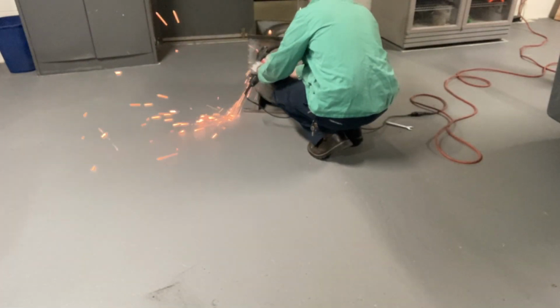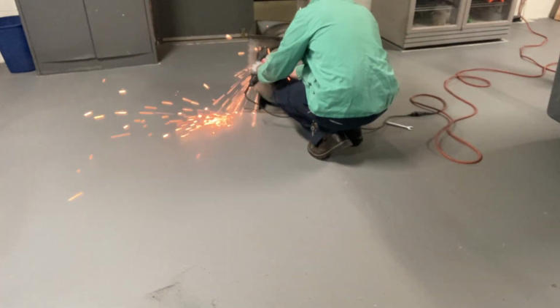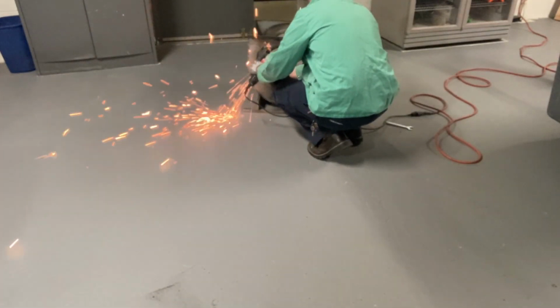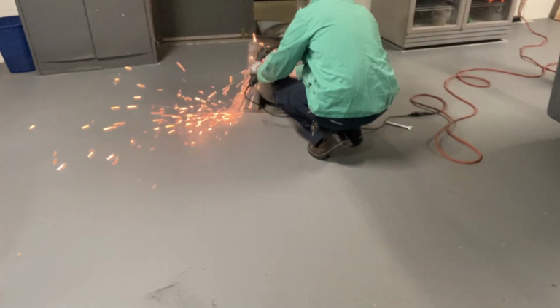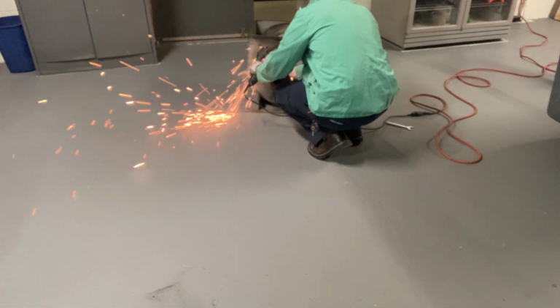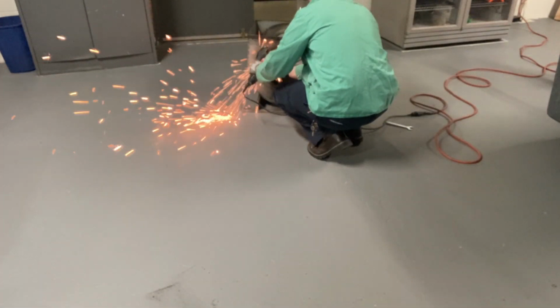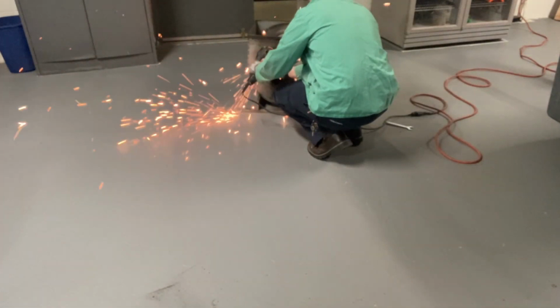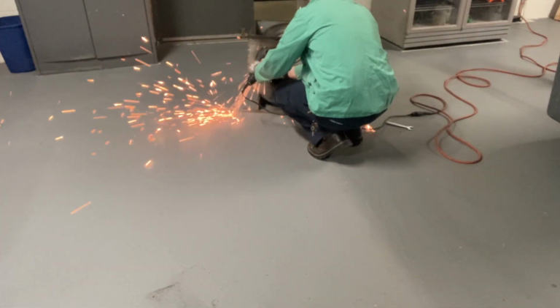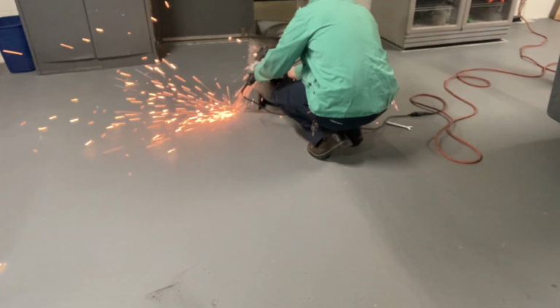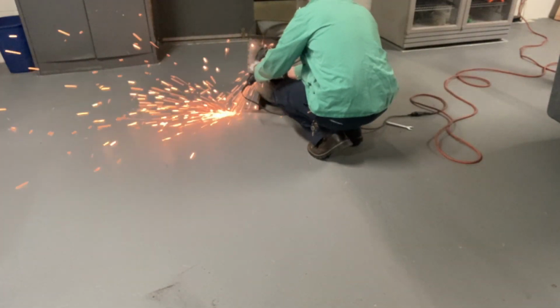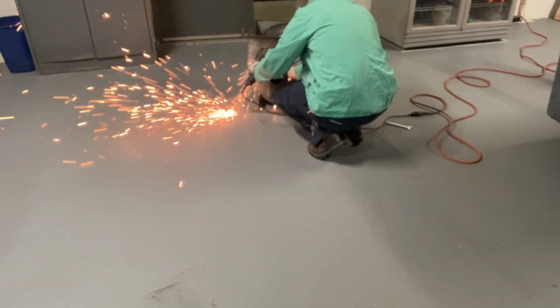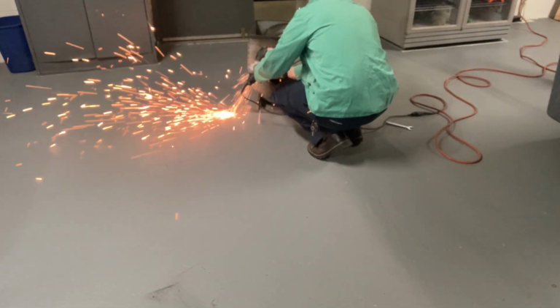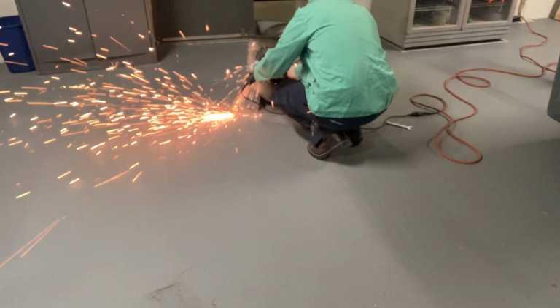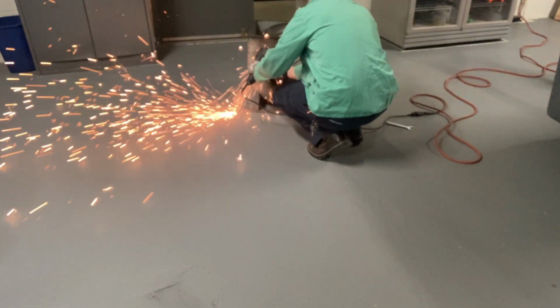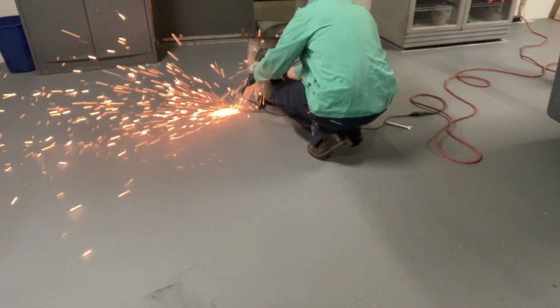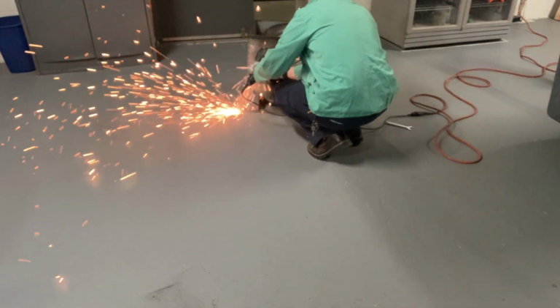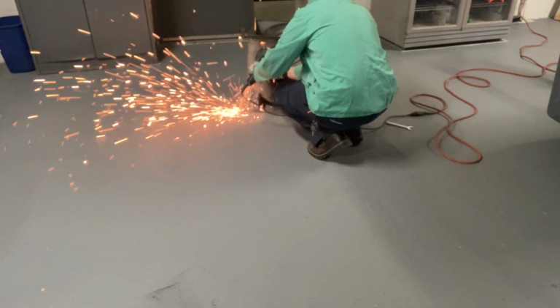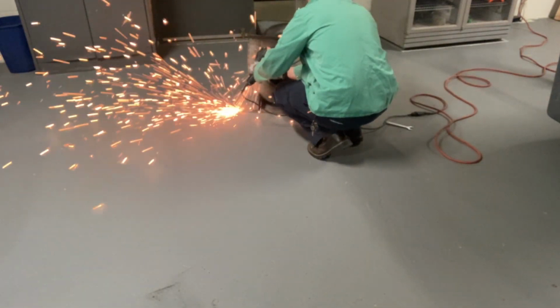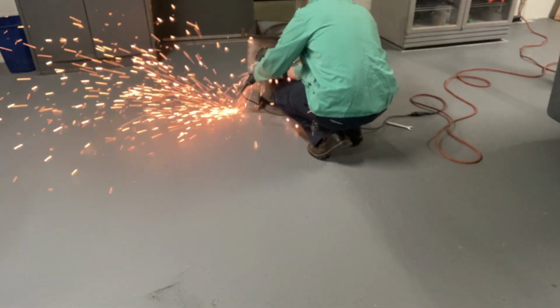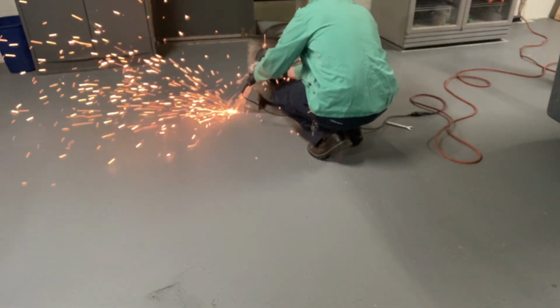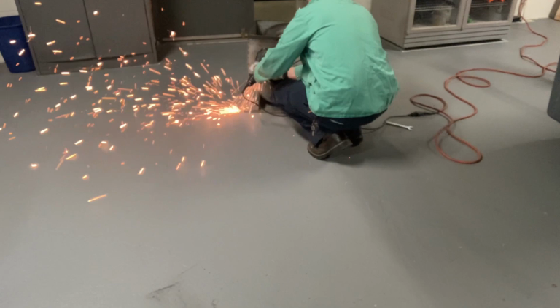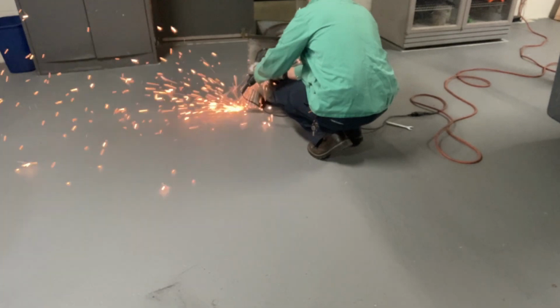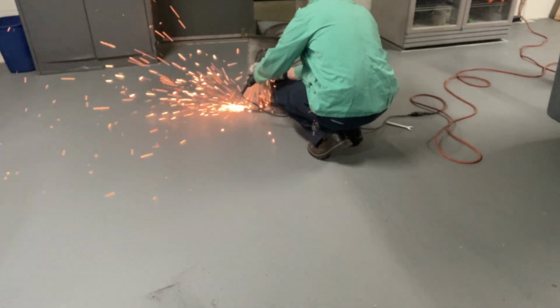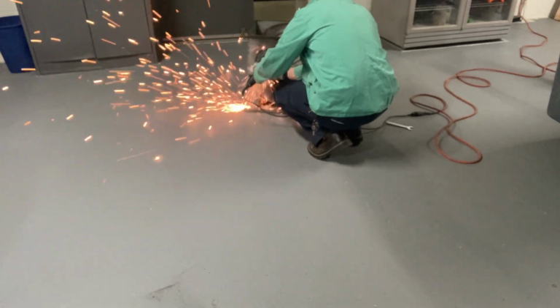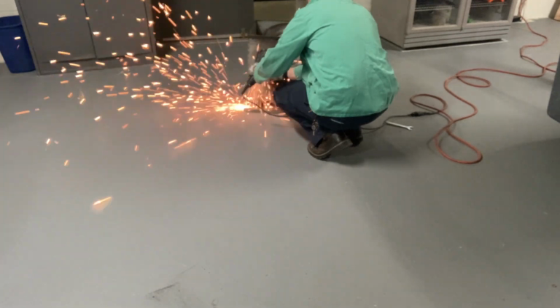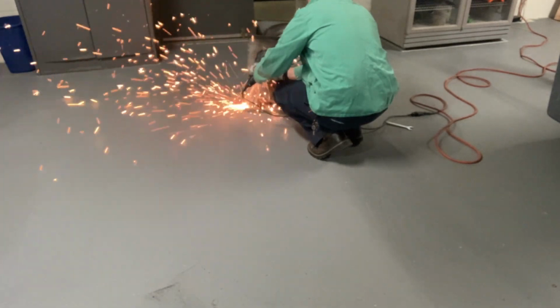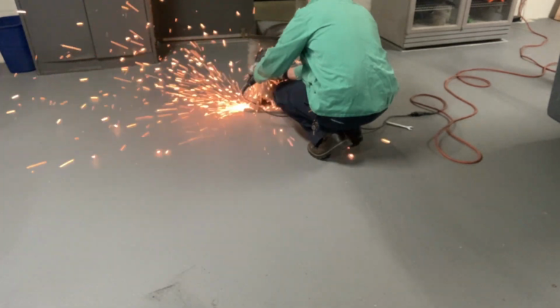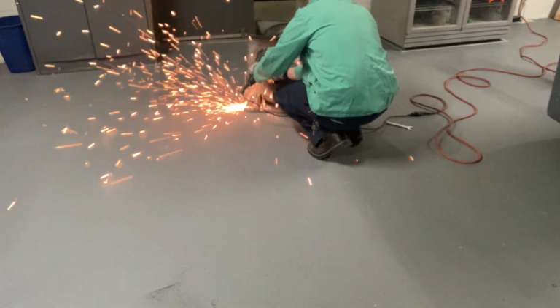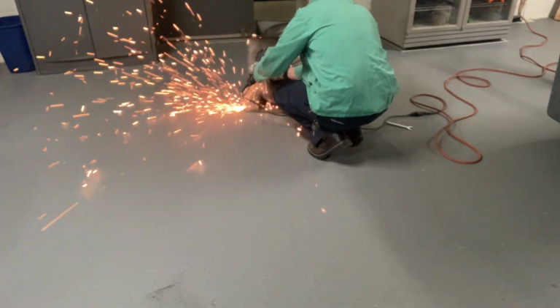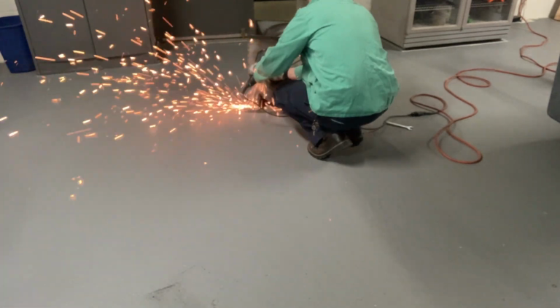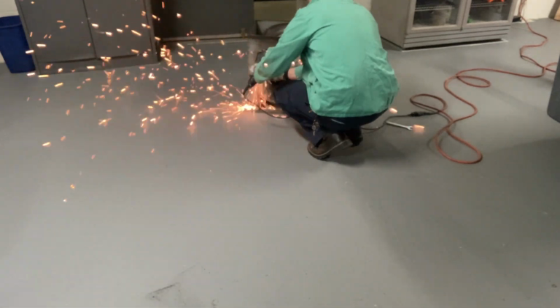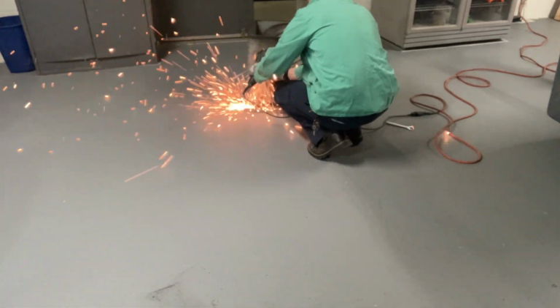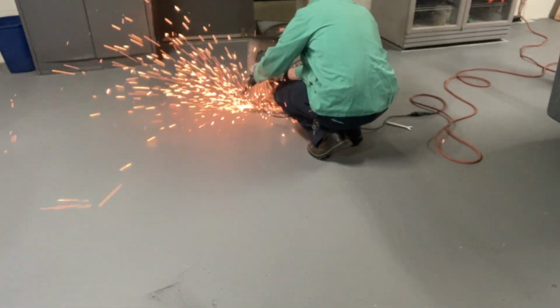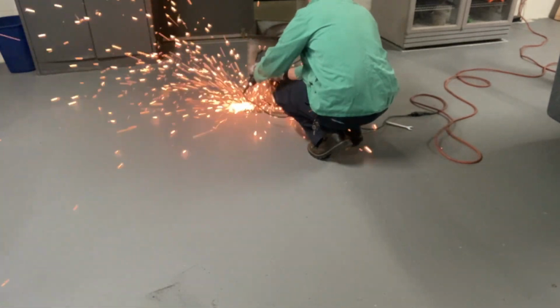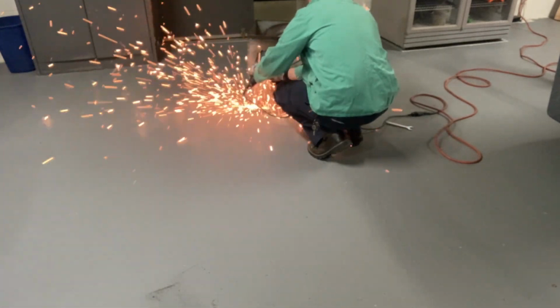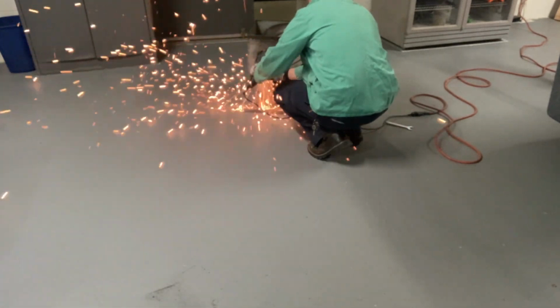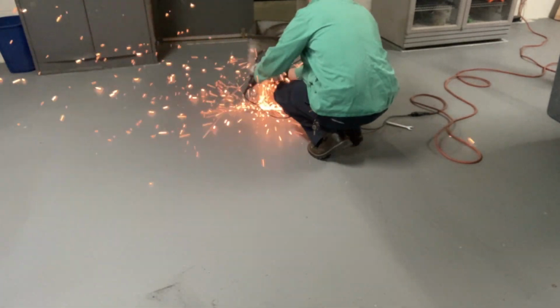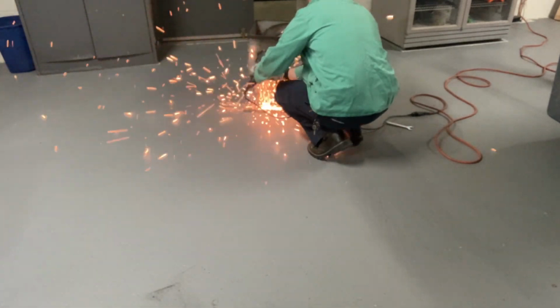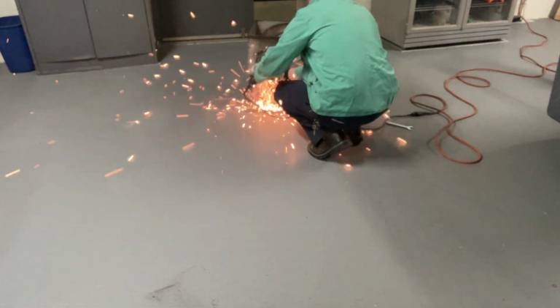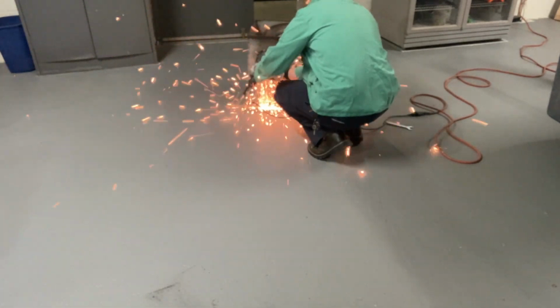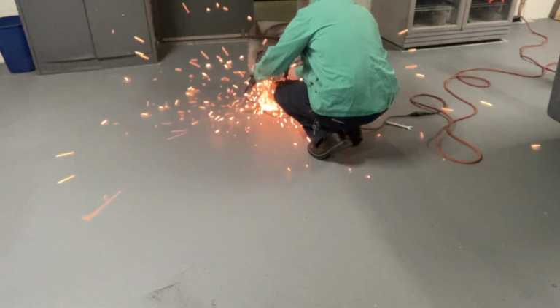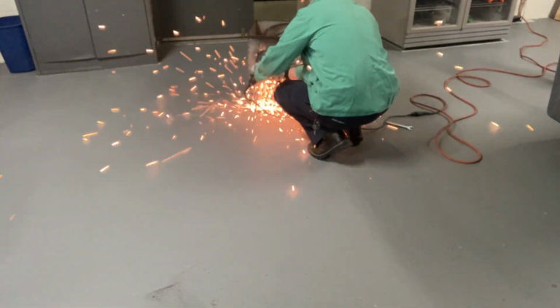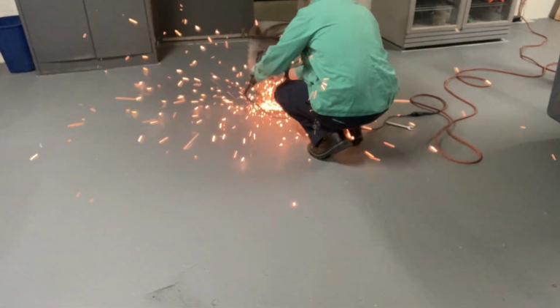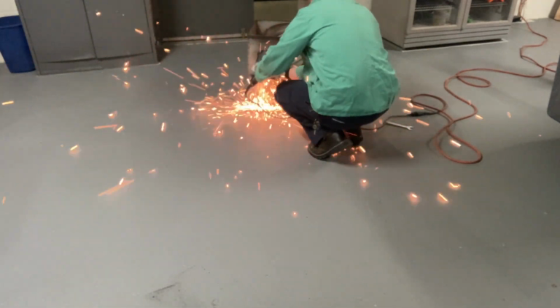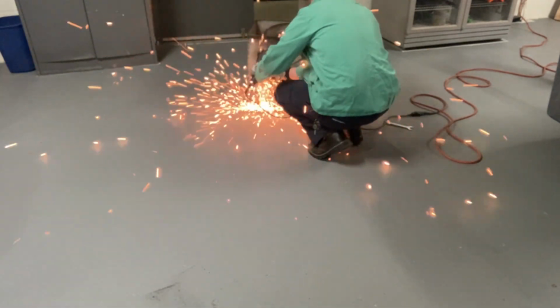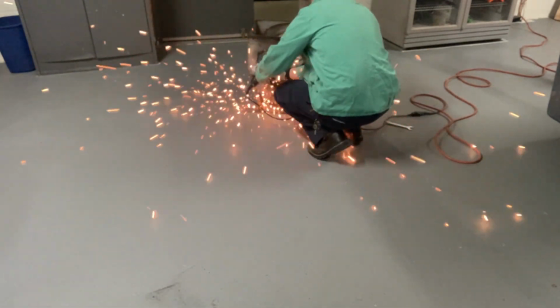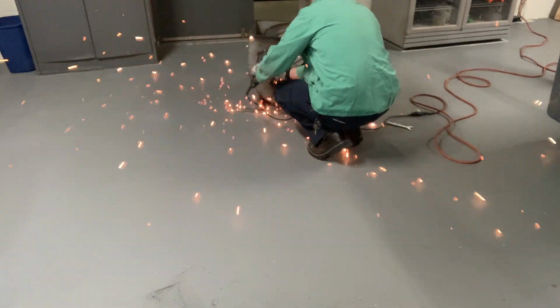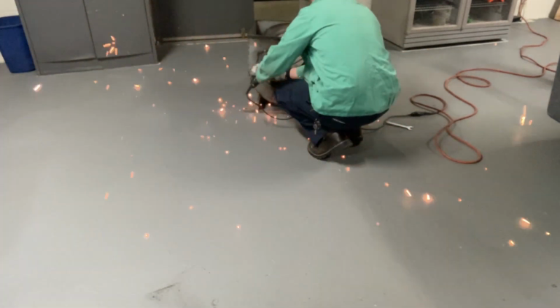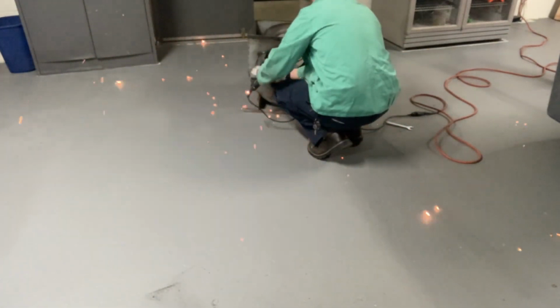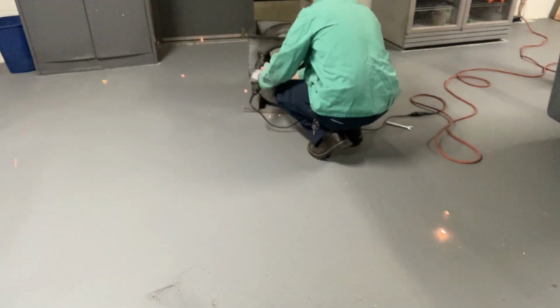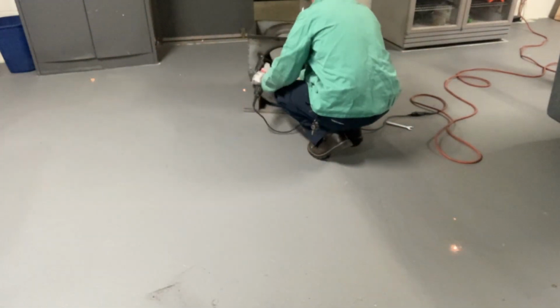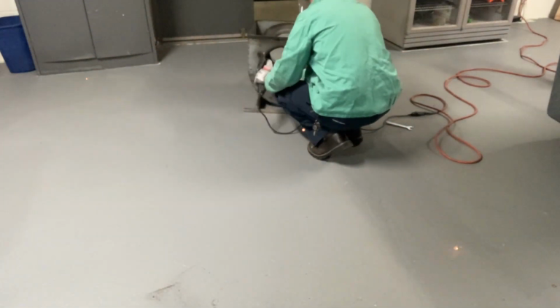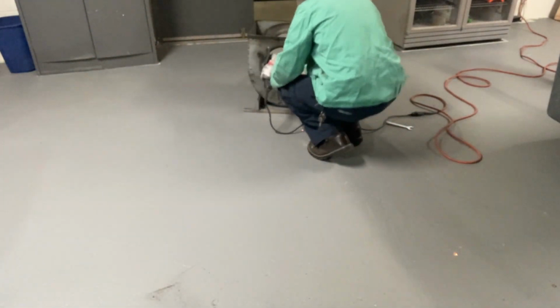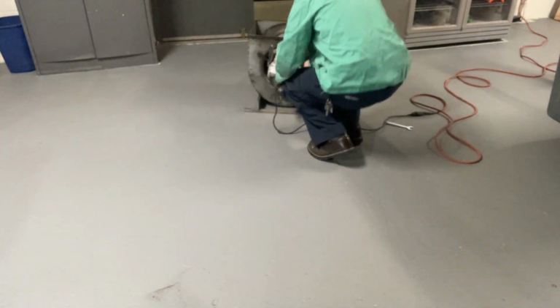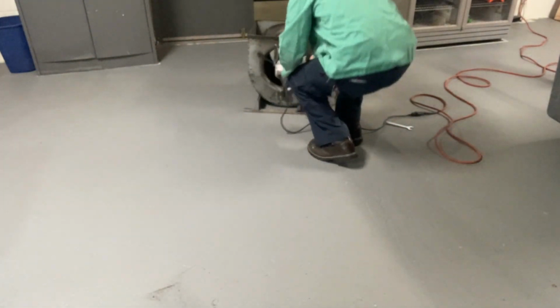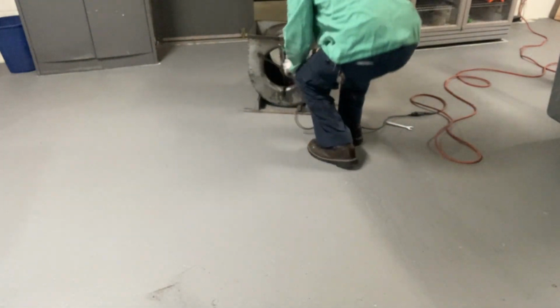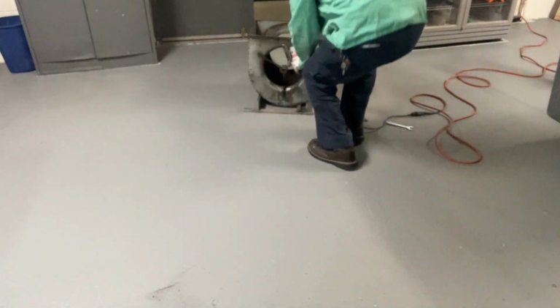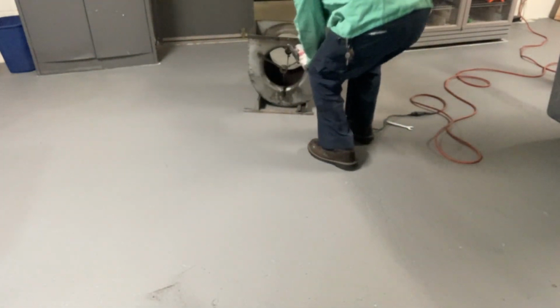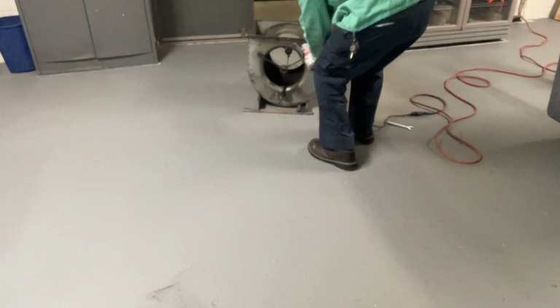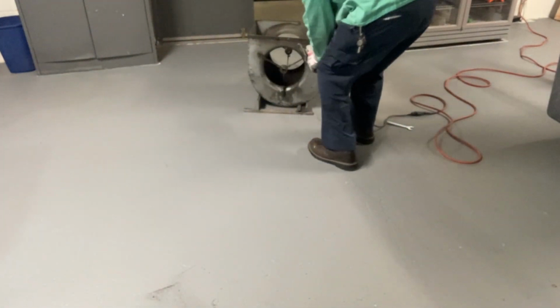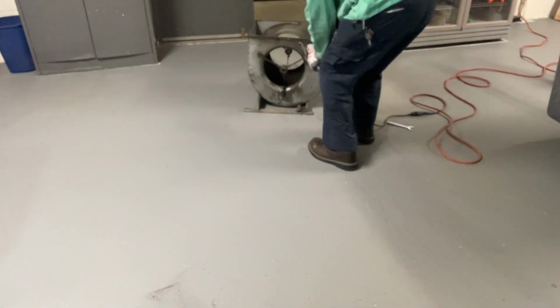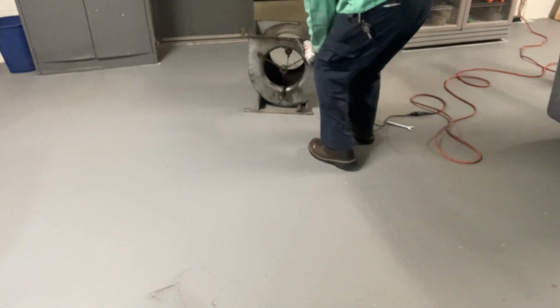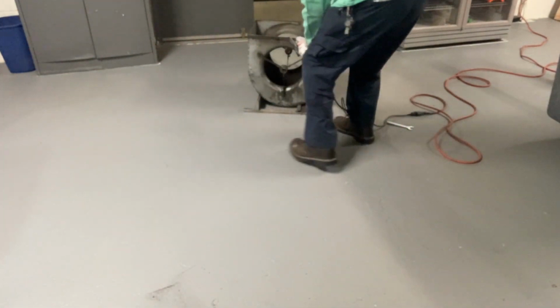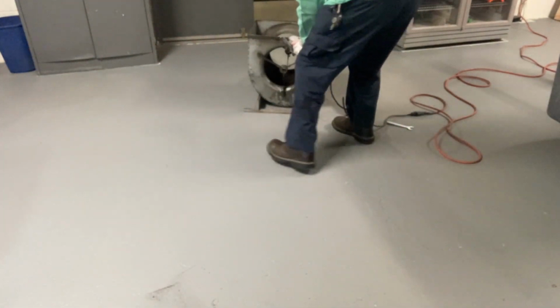Now, wearing proper PPE, I'm going to go ahead and cut off those old bearing brackets on both sides.